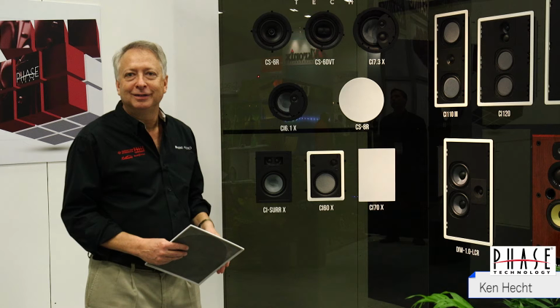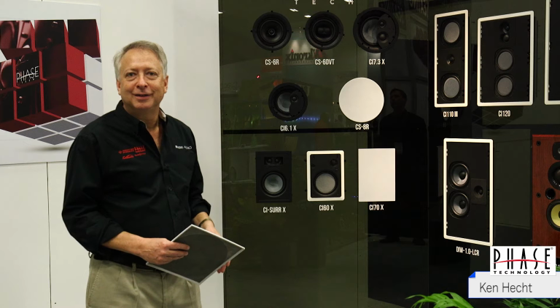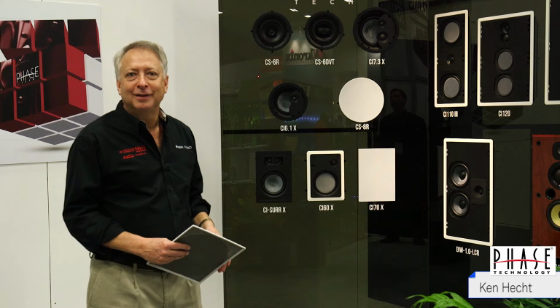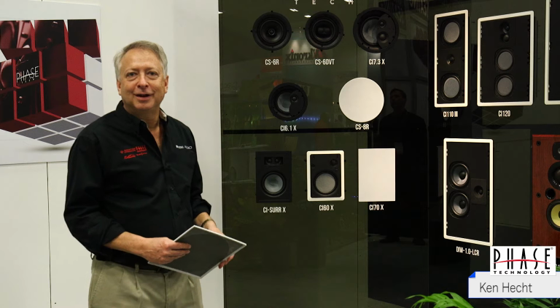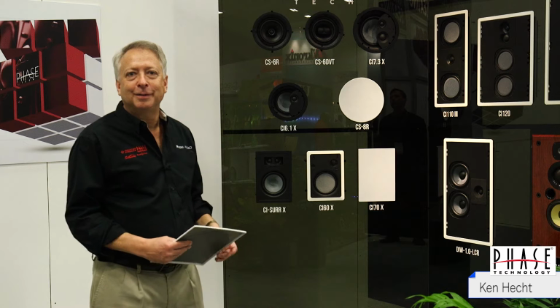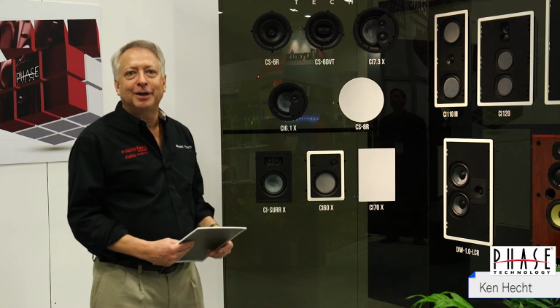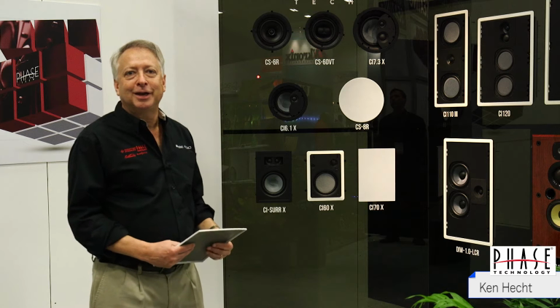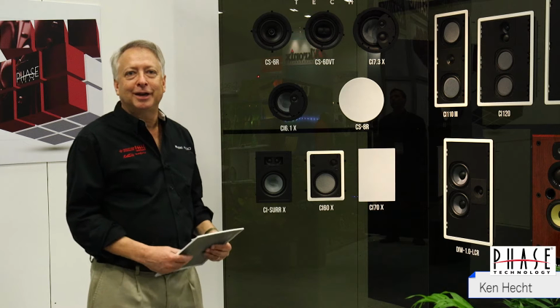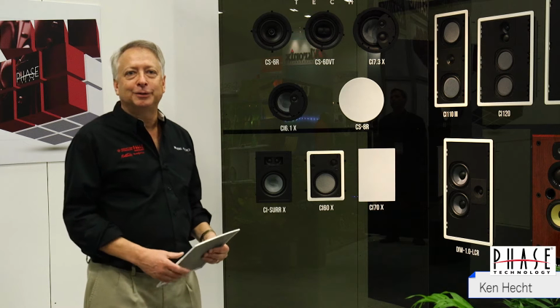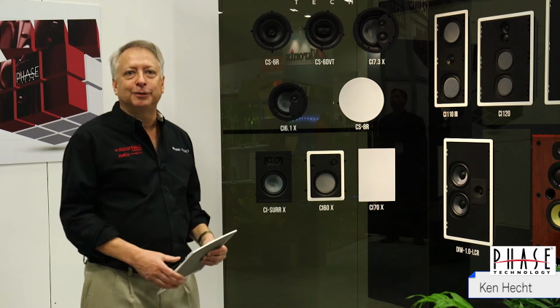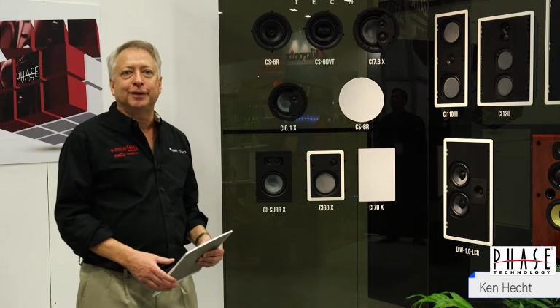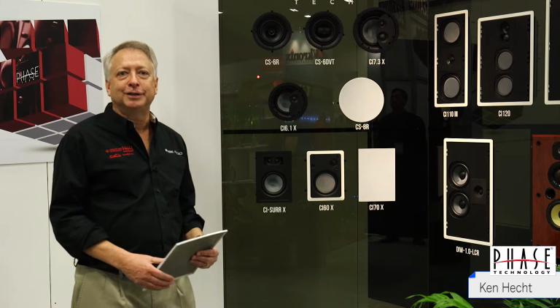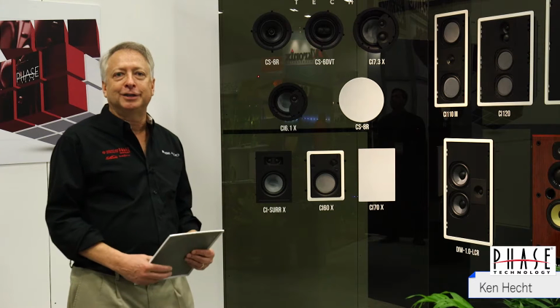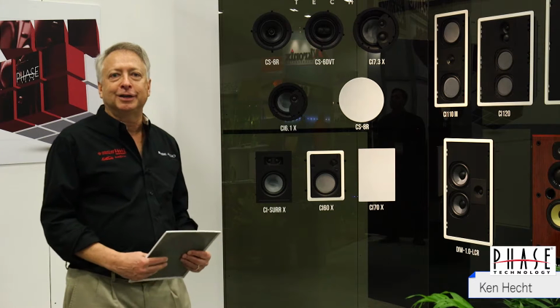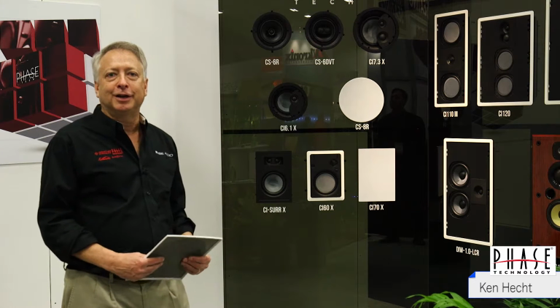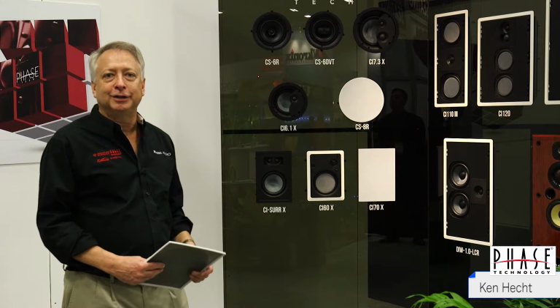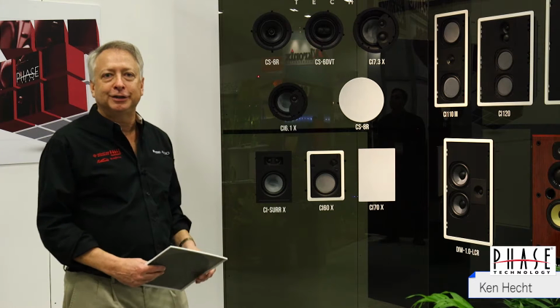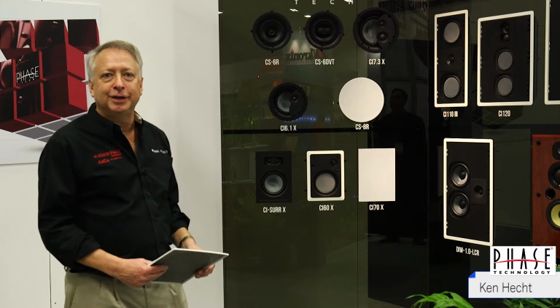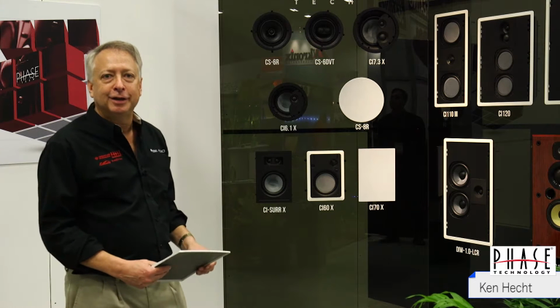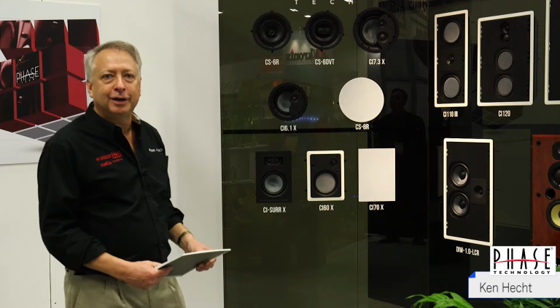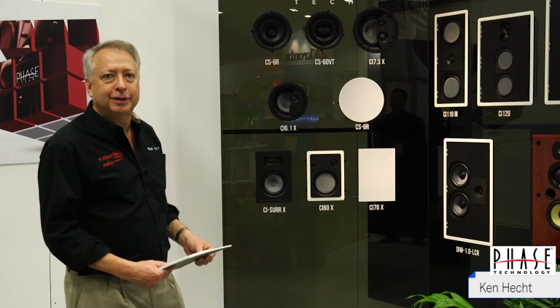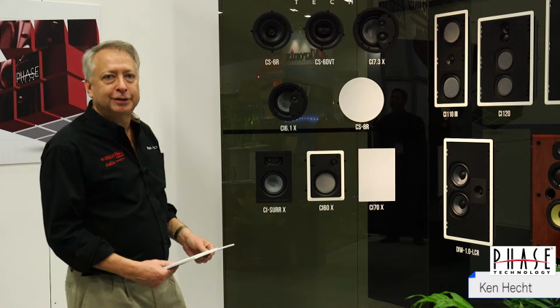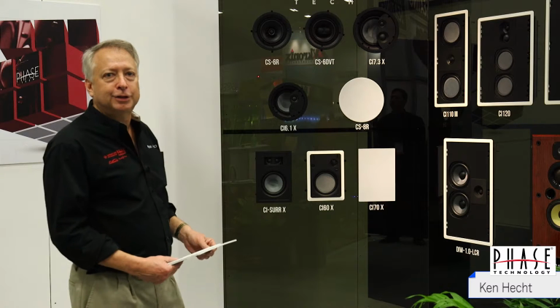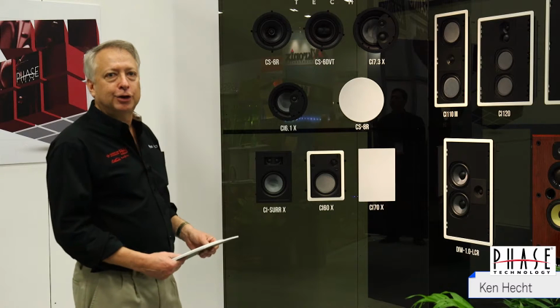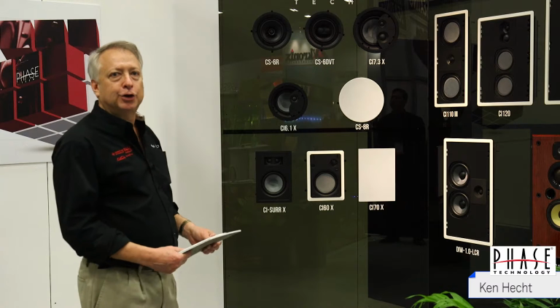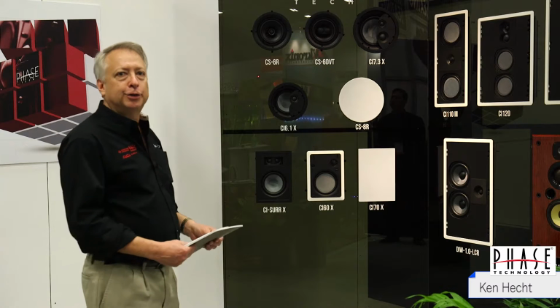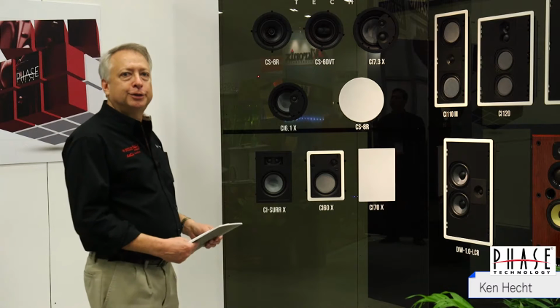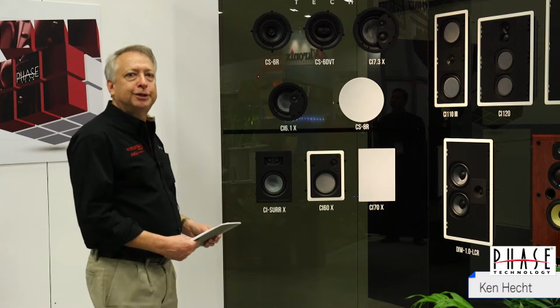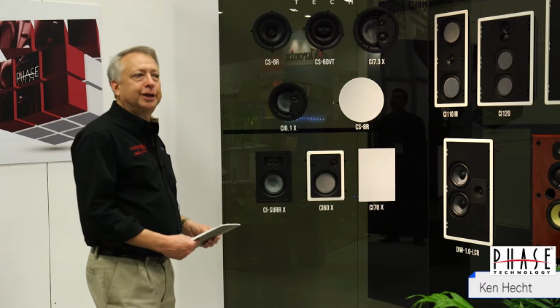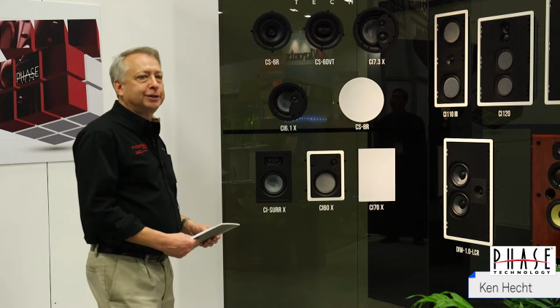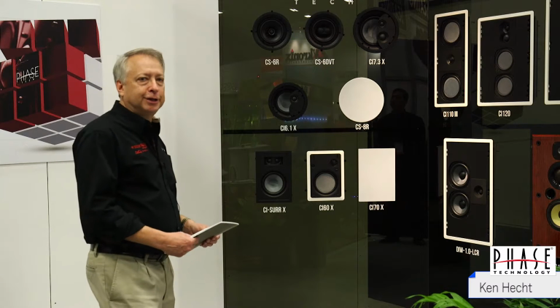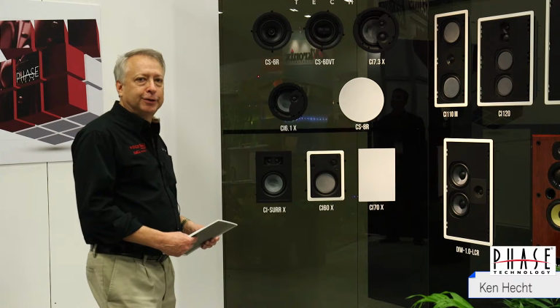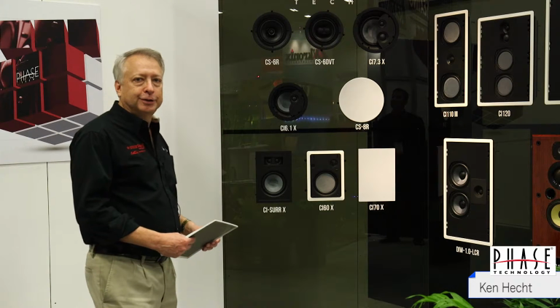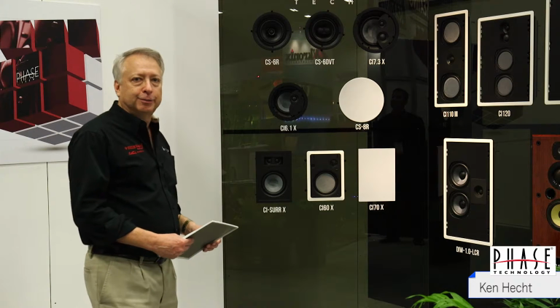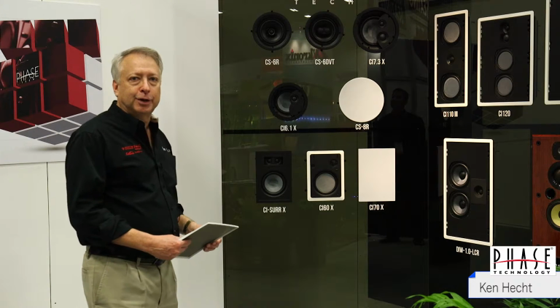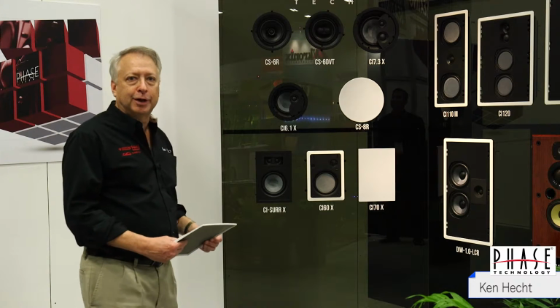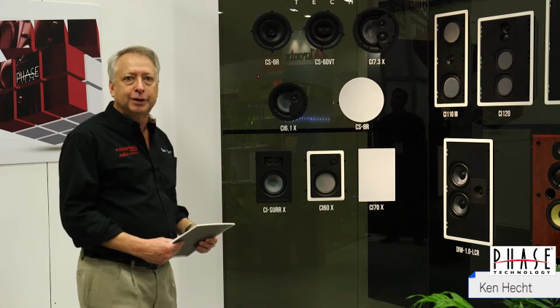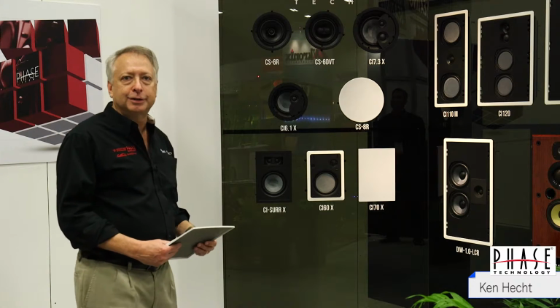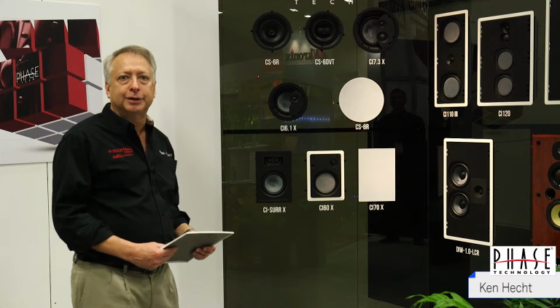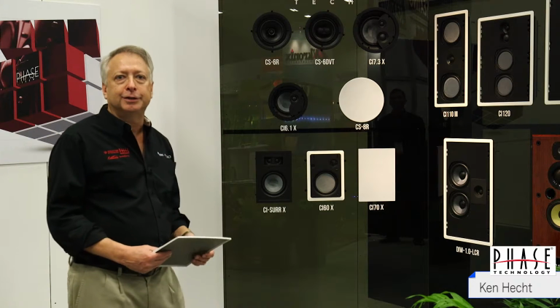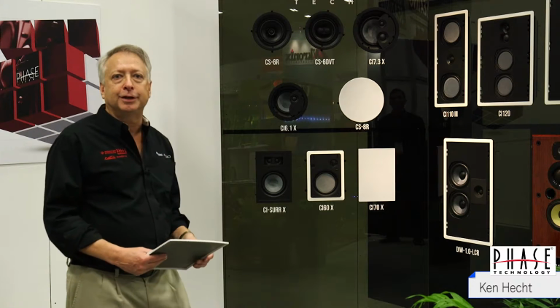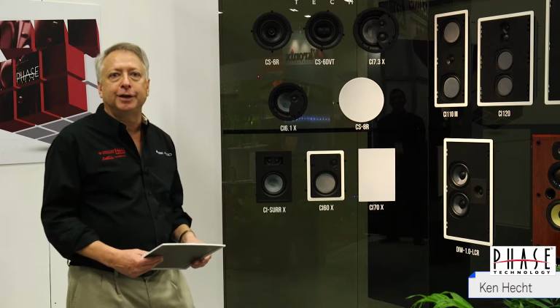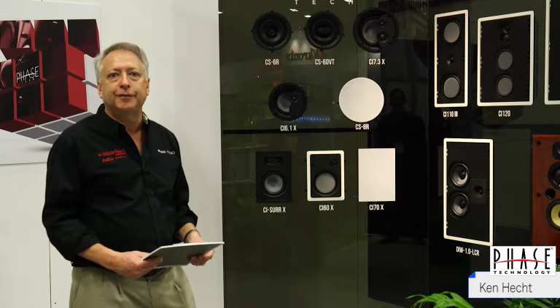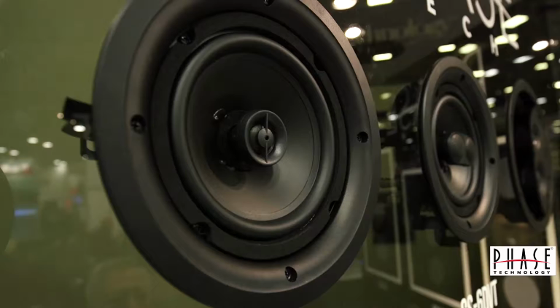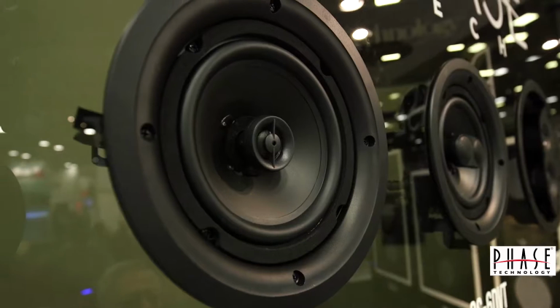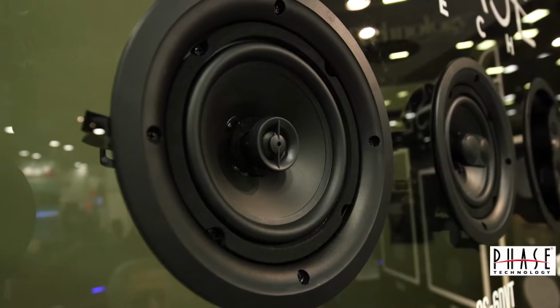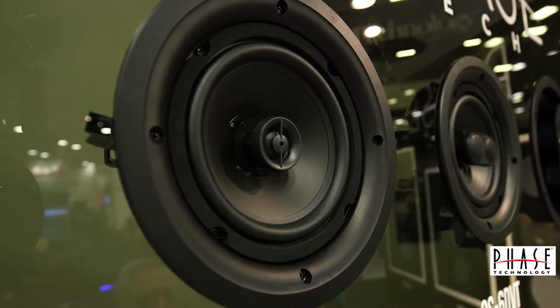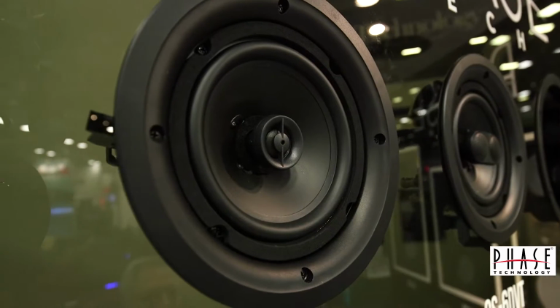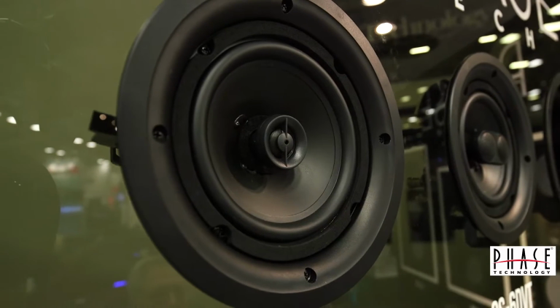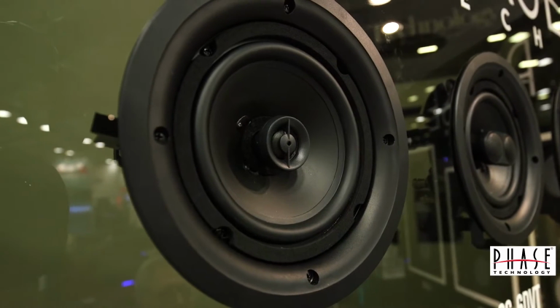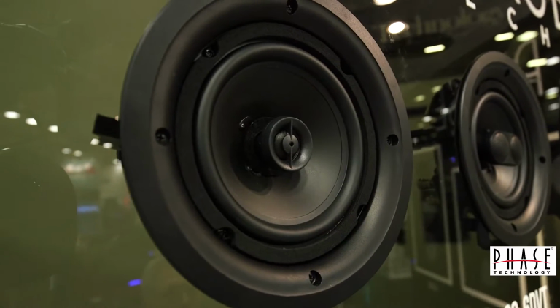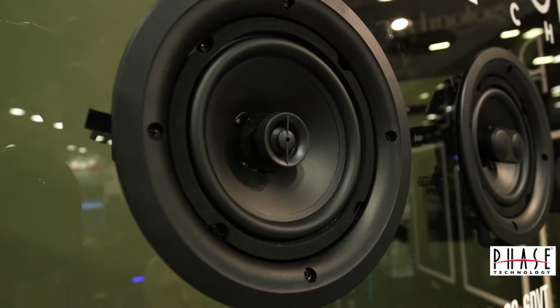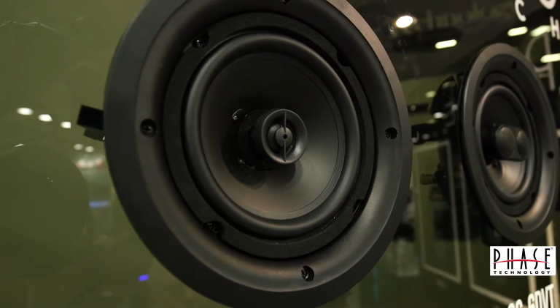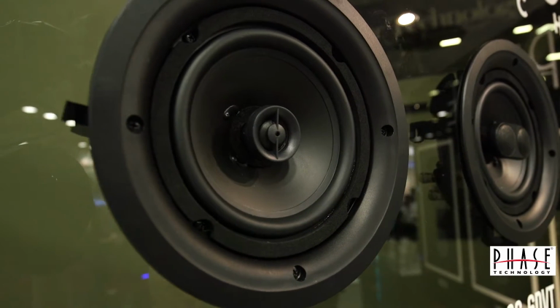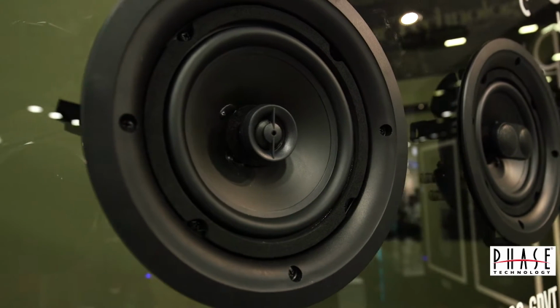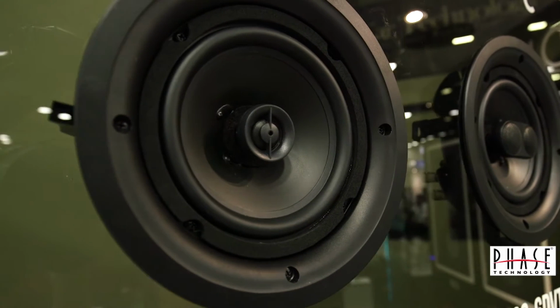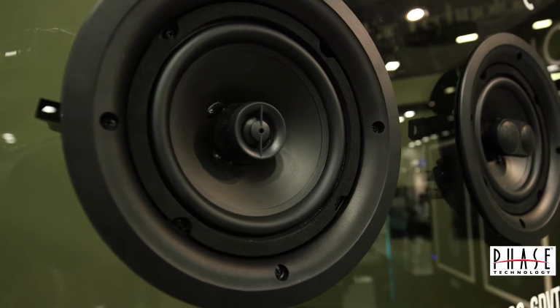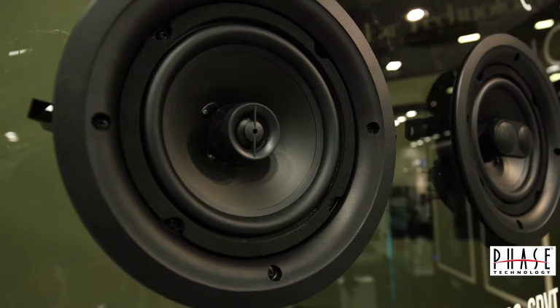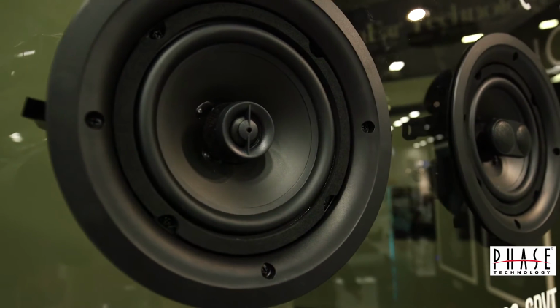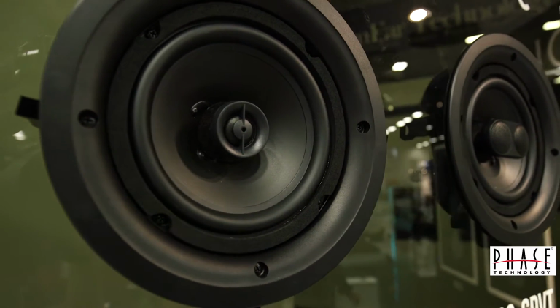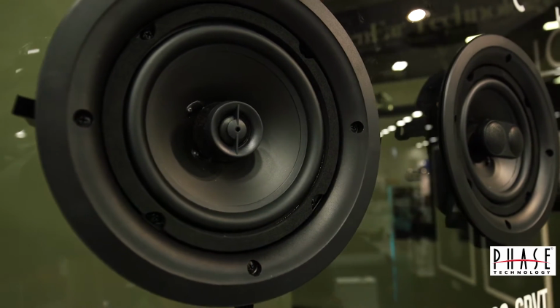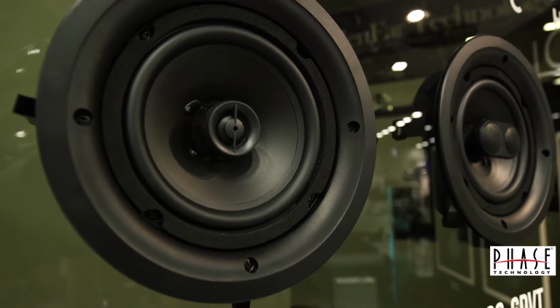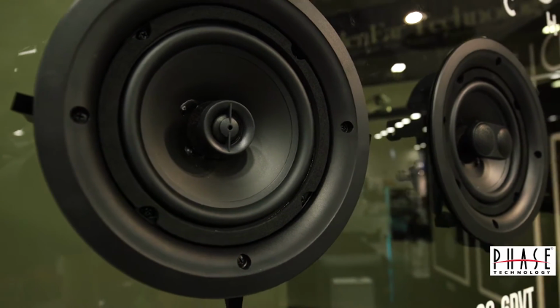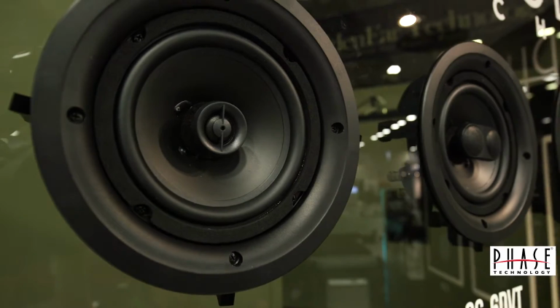Hi, I'm Ken Hecht with FaZe Technology. This is our new CS series of products. It's a value-oriented product but with a ton of features.